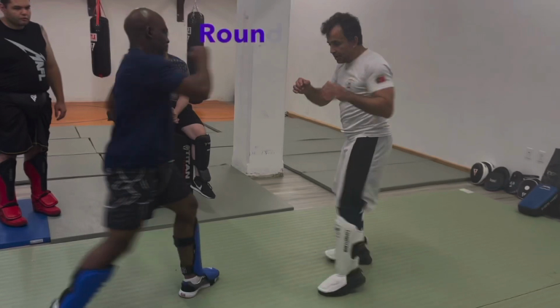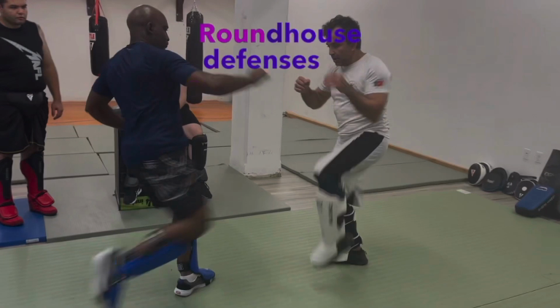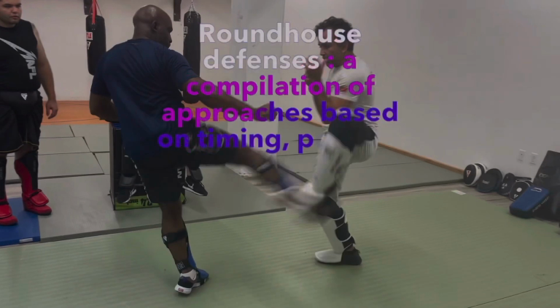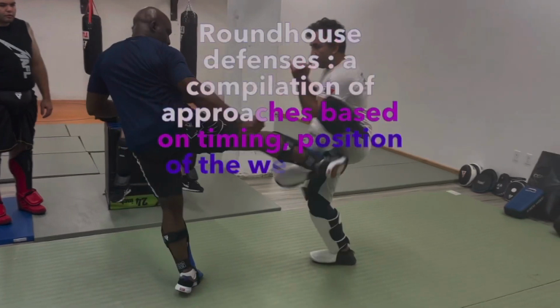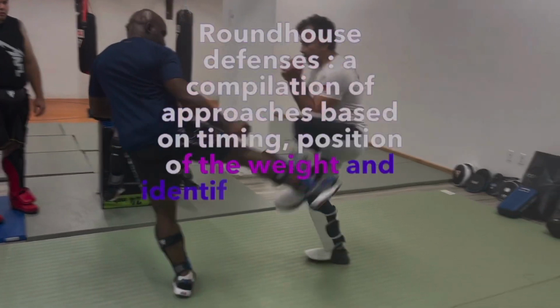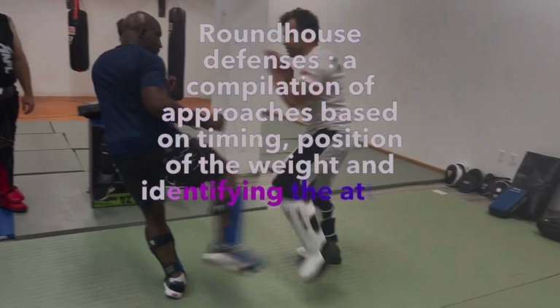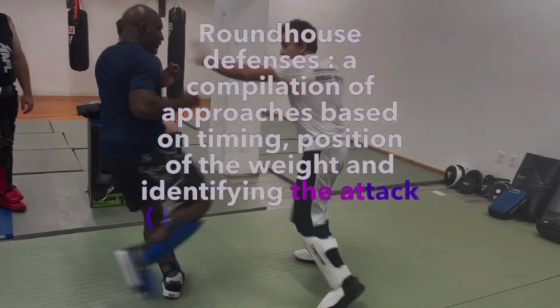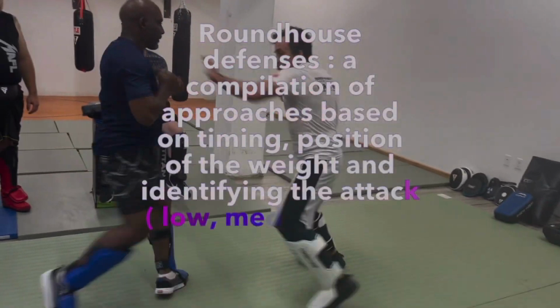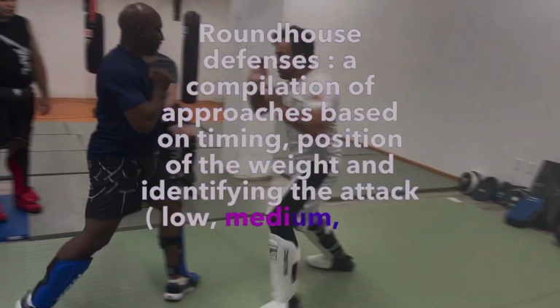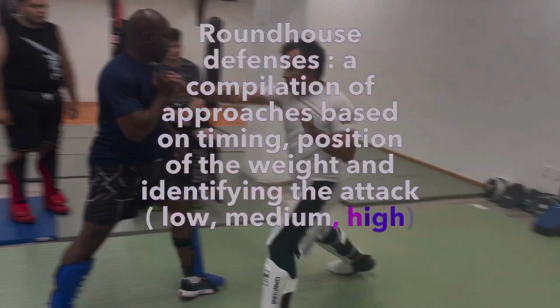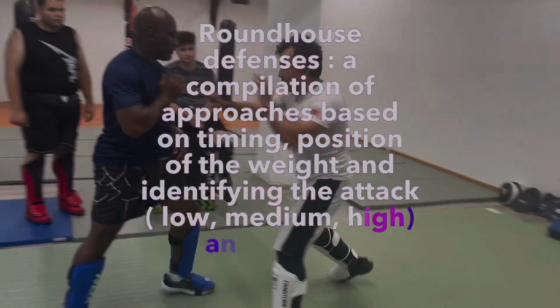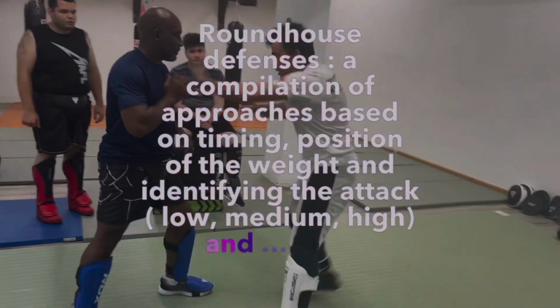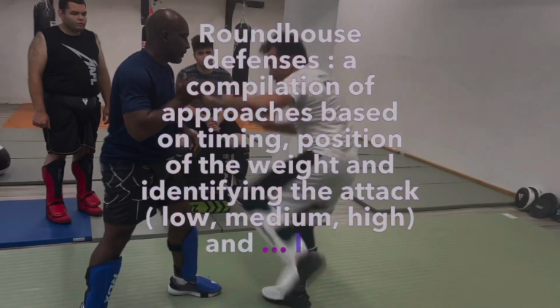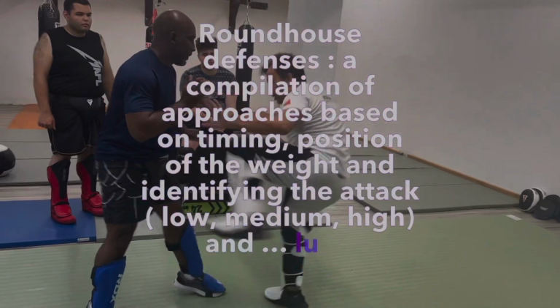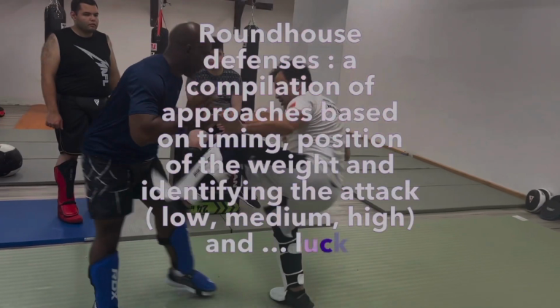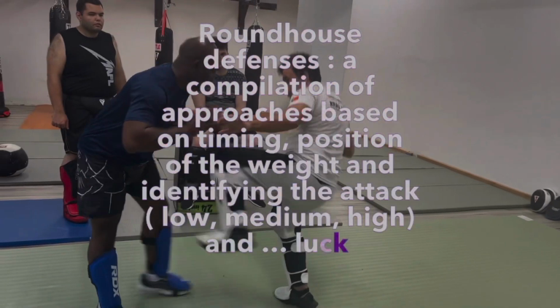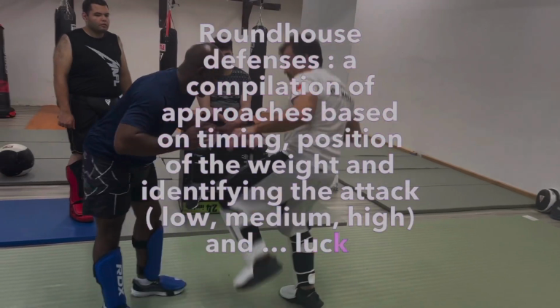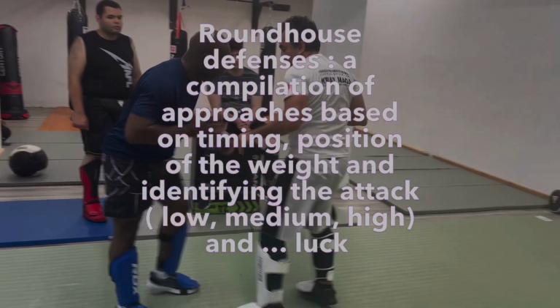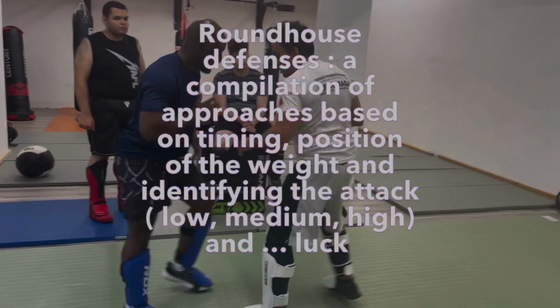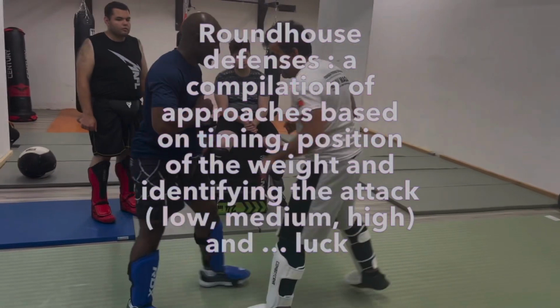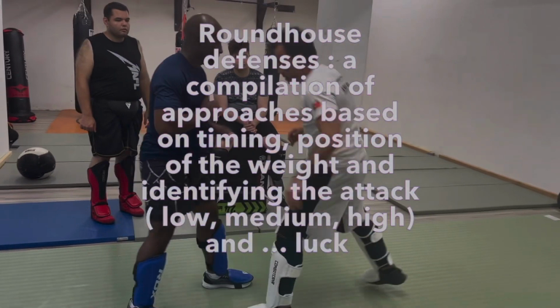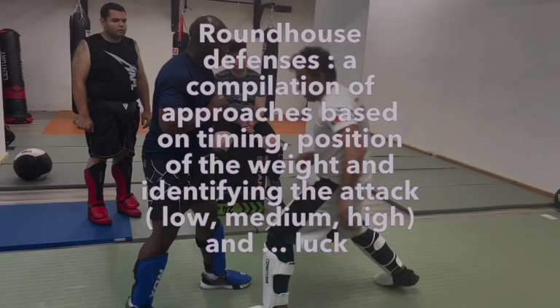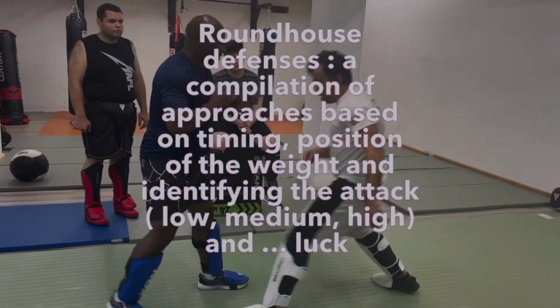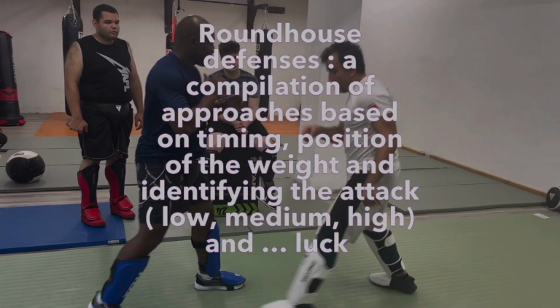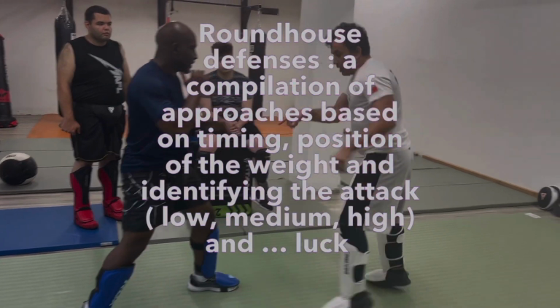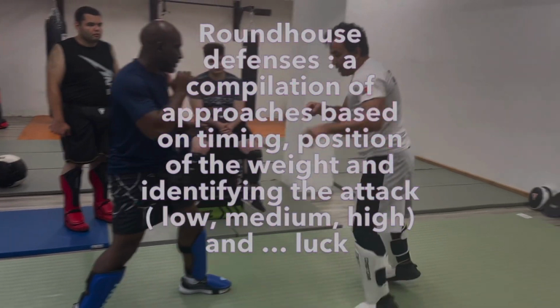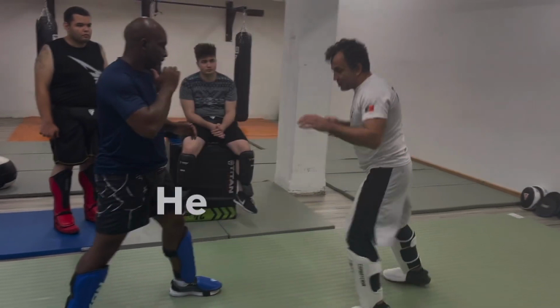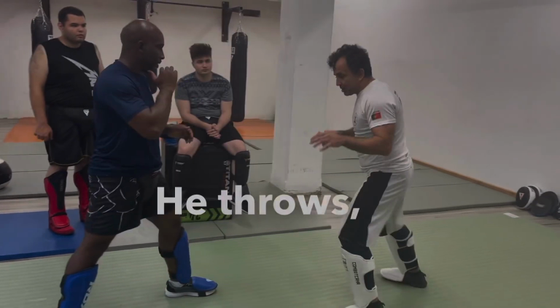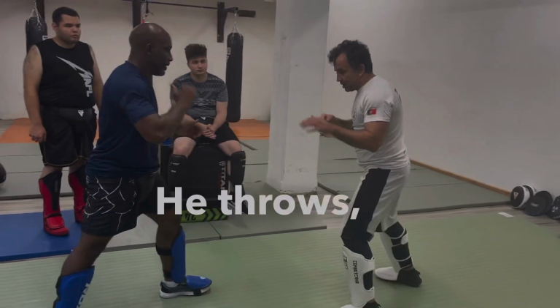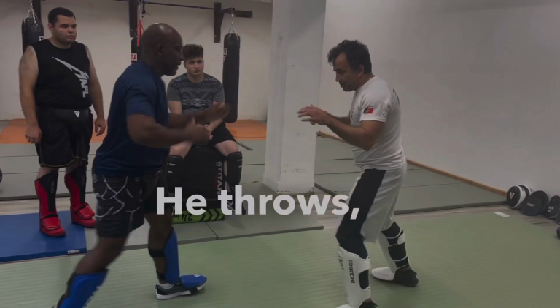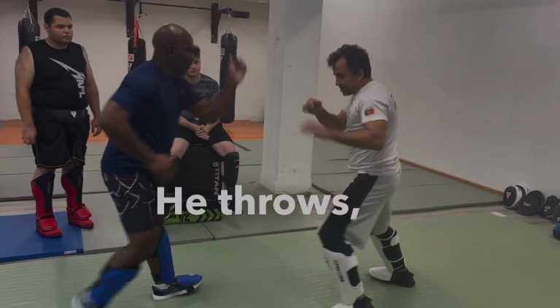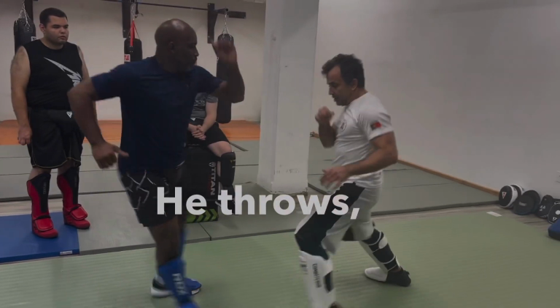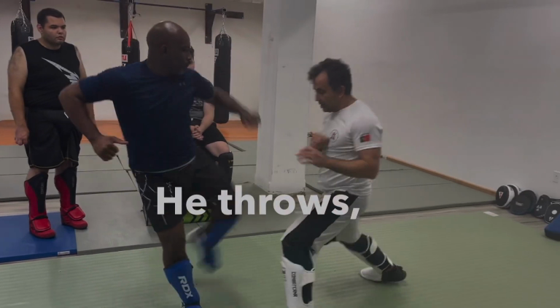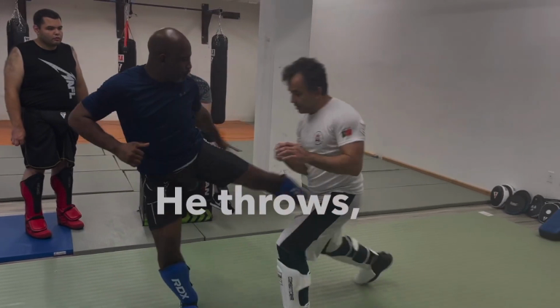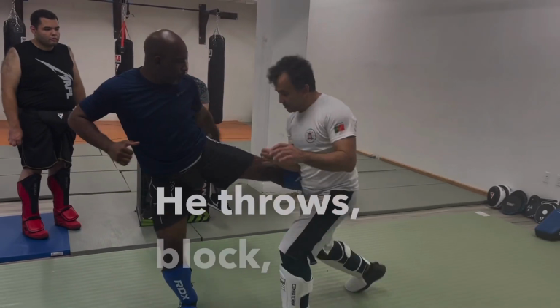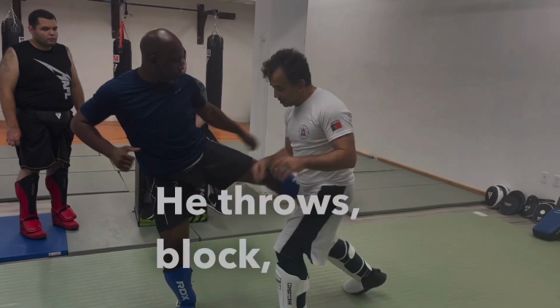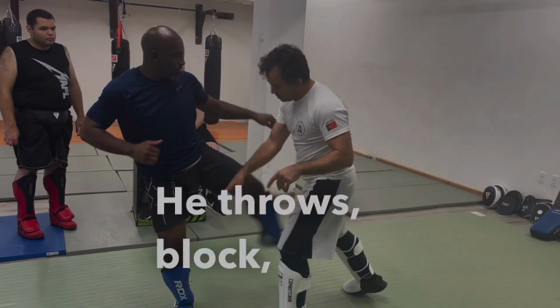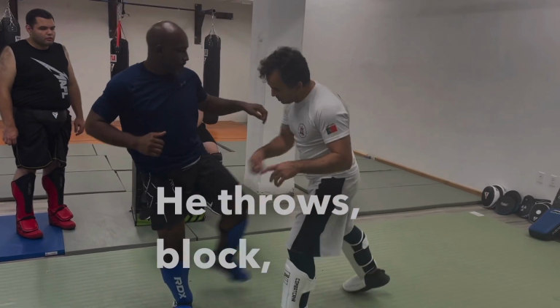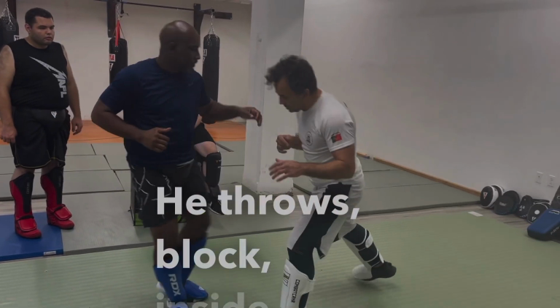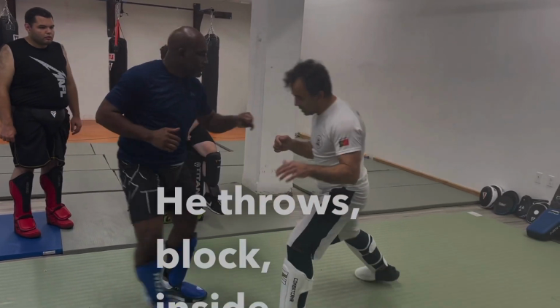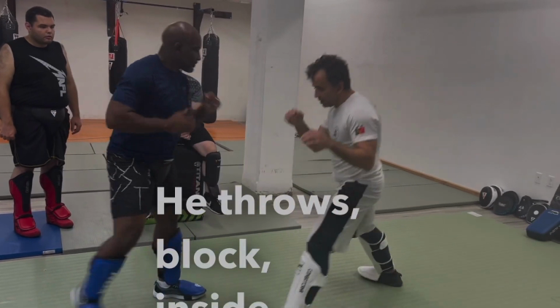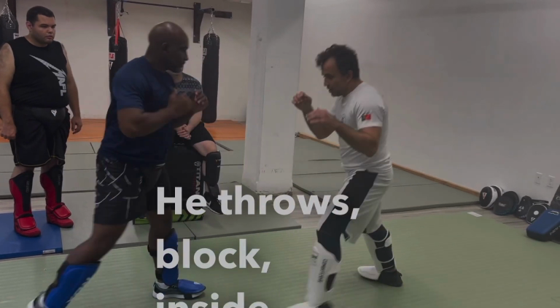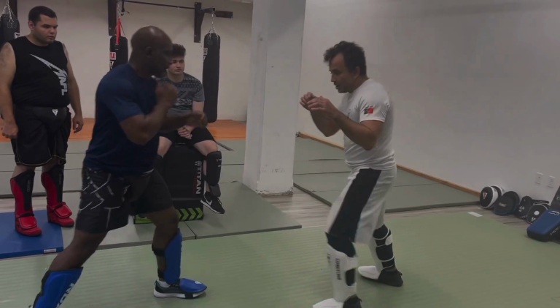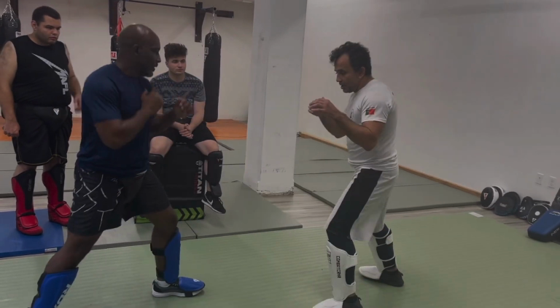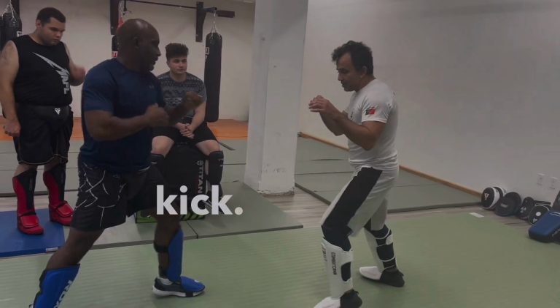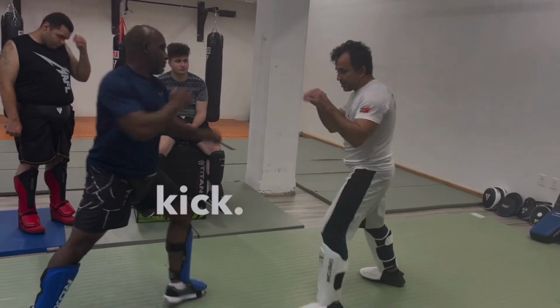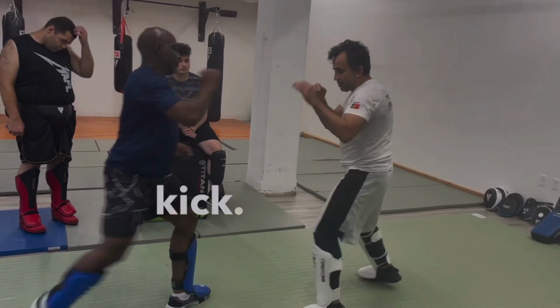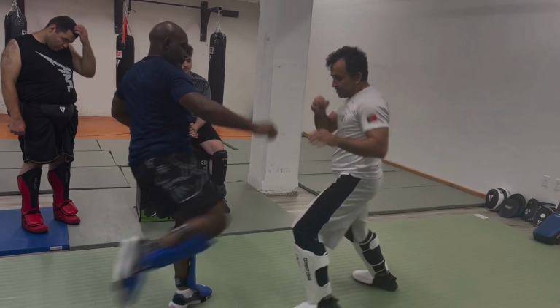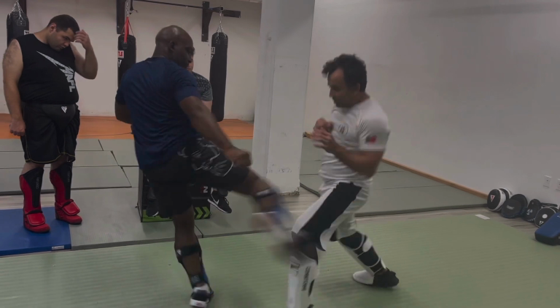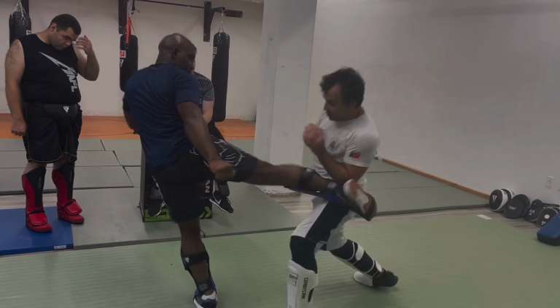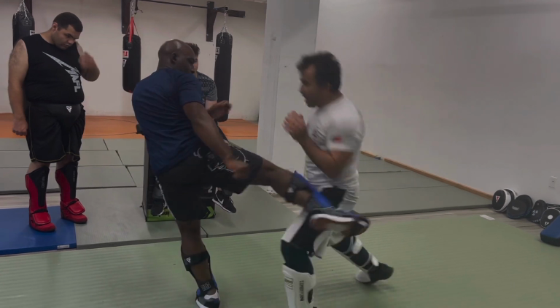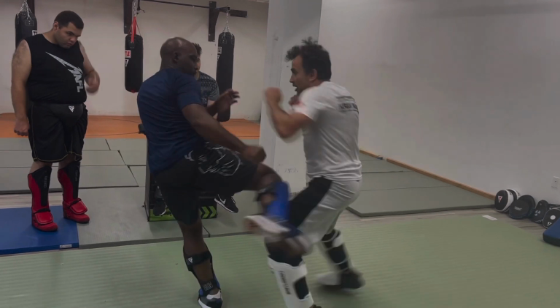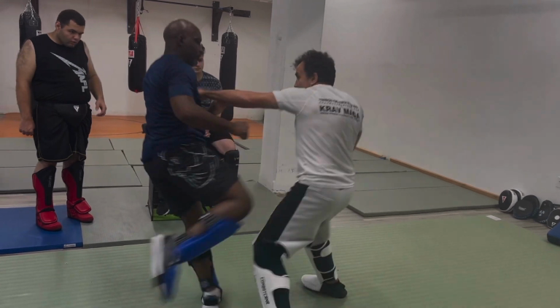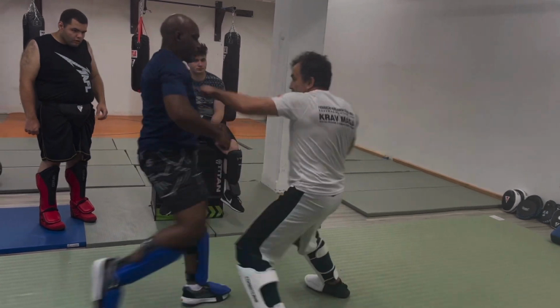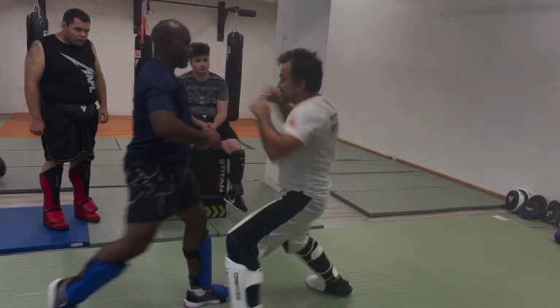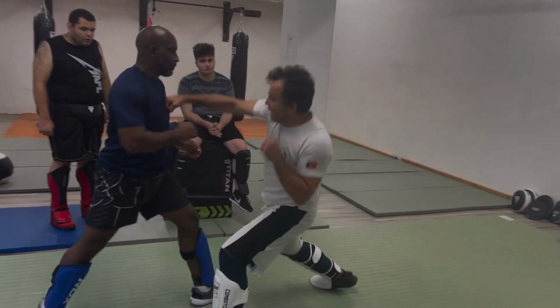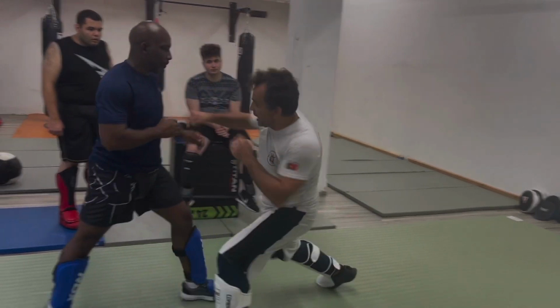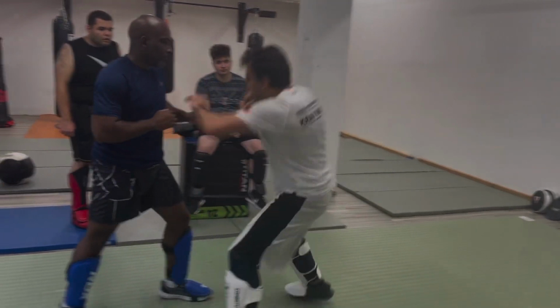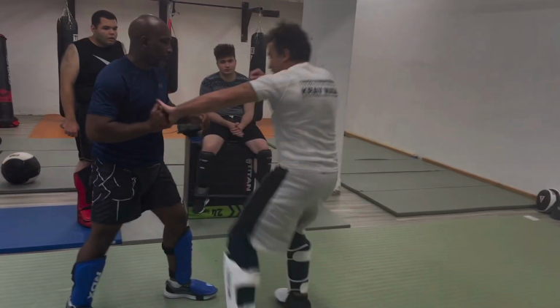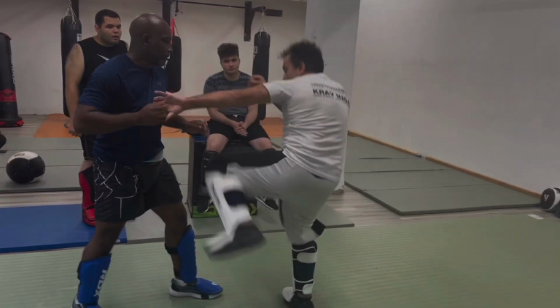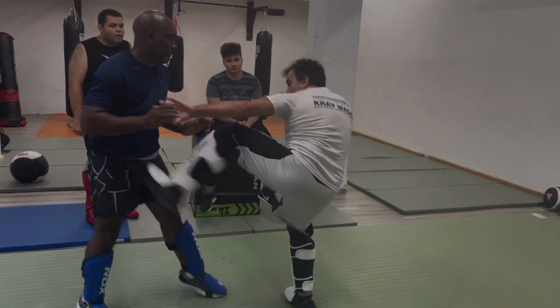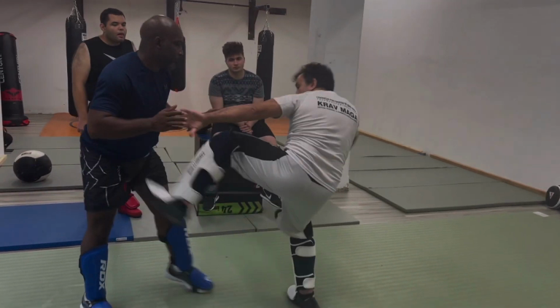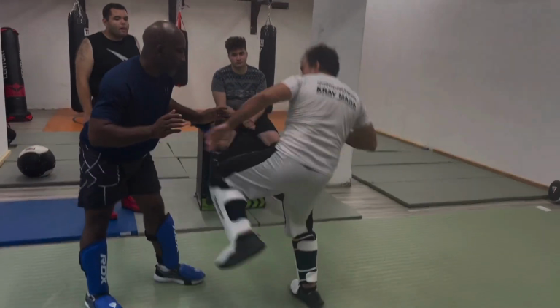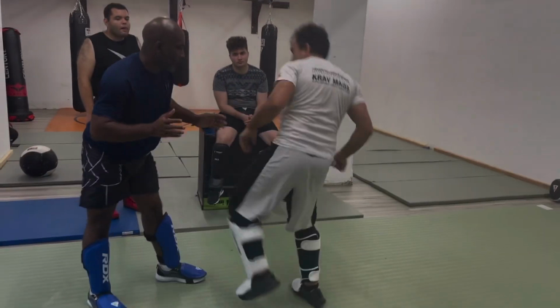1, 2, 3, 4 — he throws, he throws. Walk inside and kick.